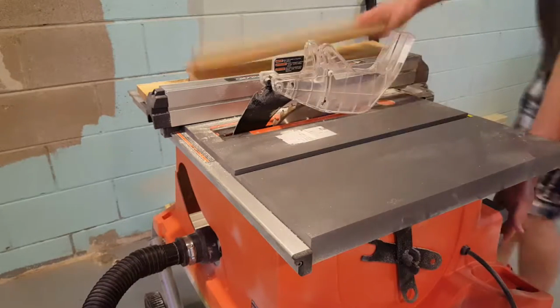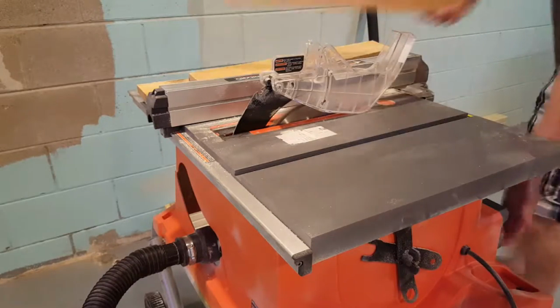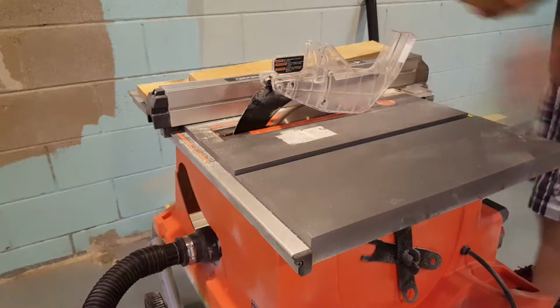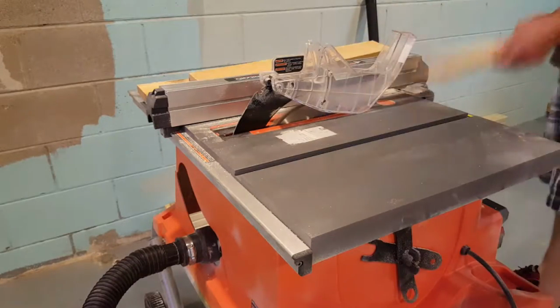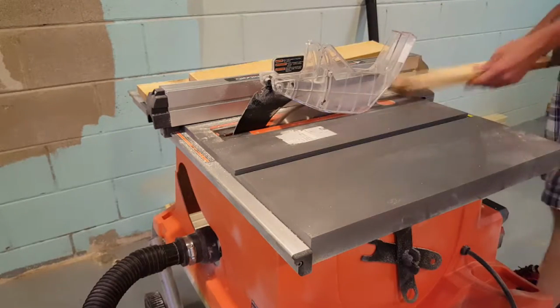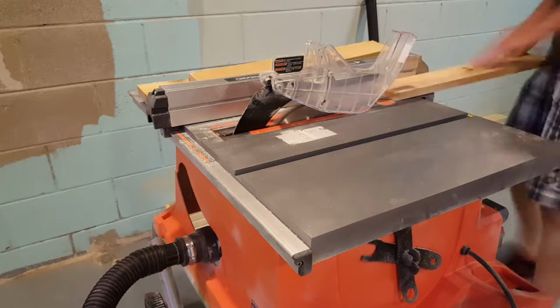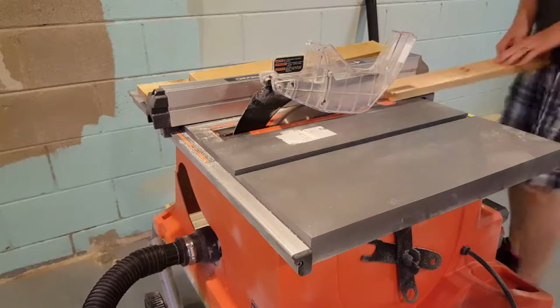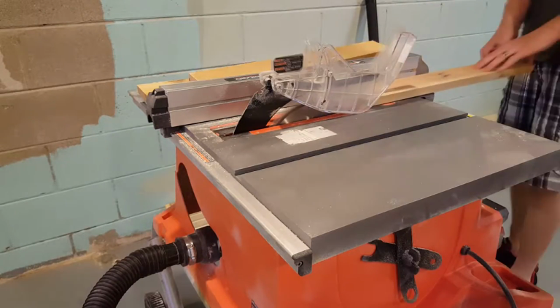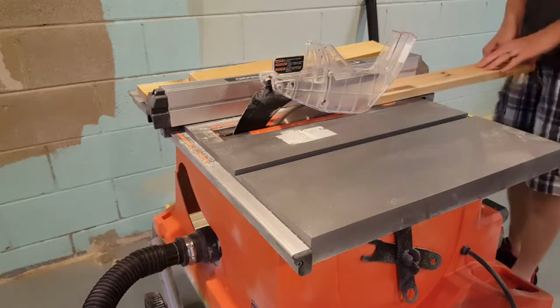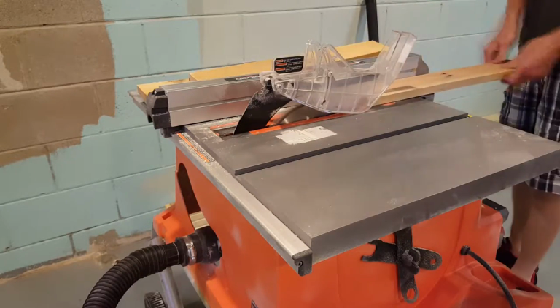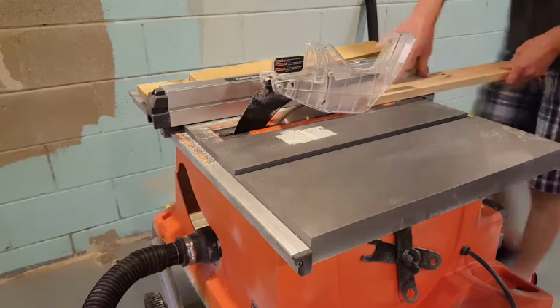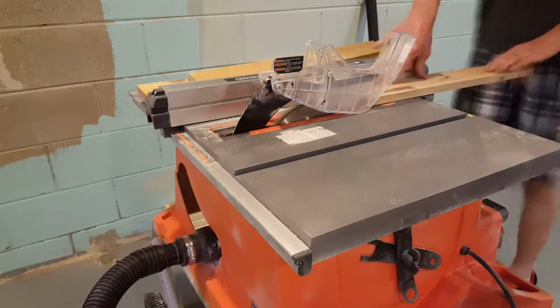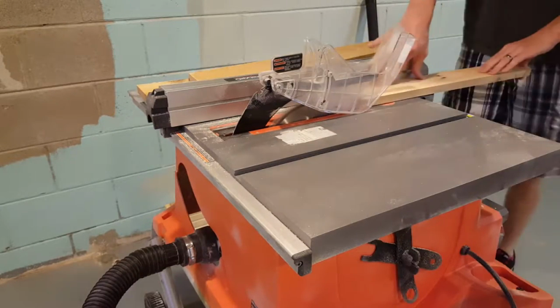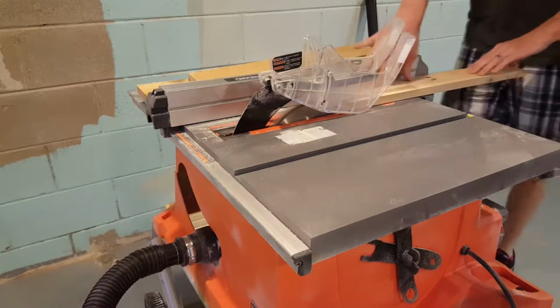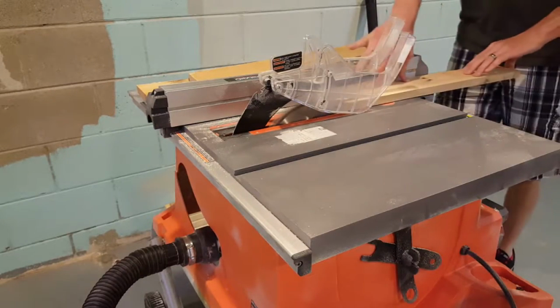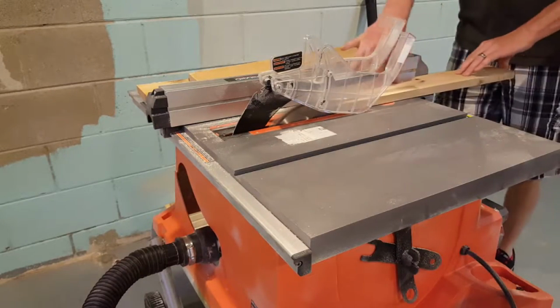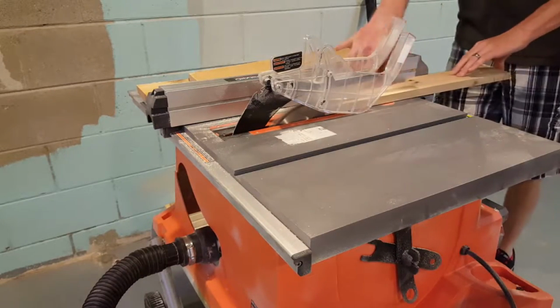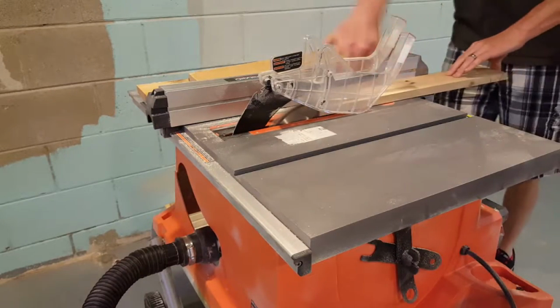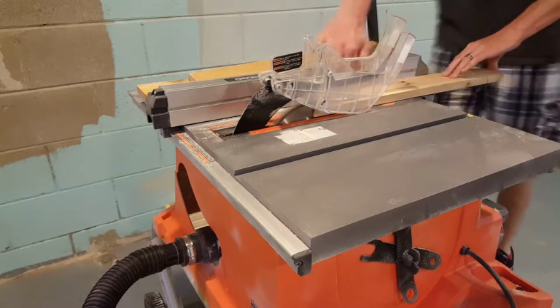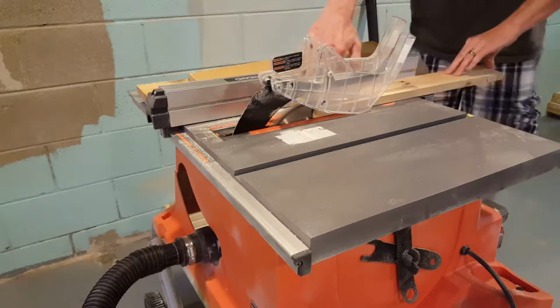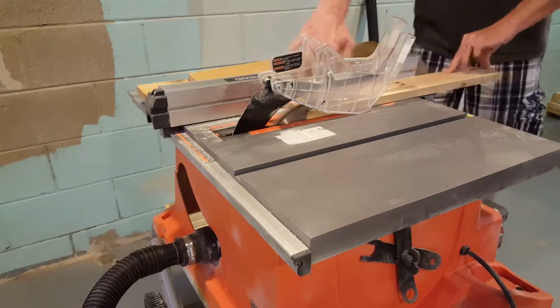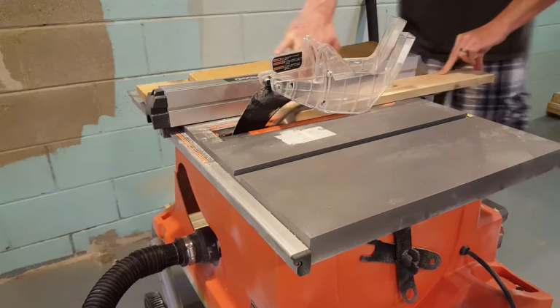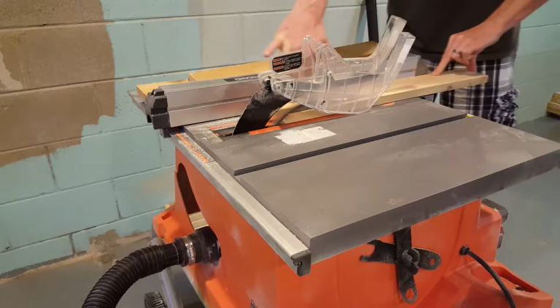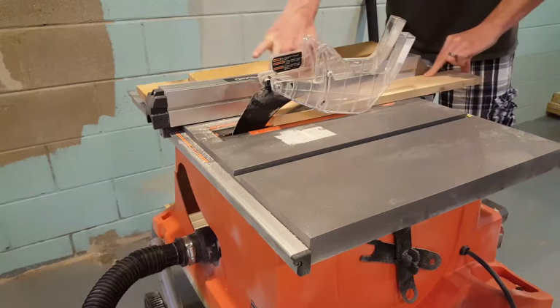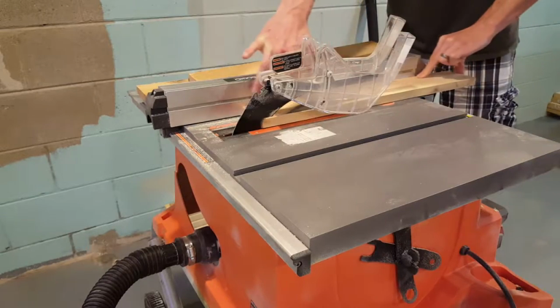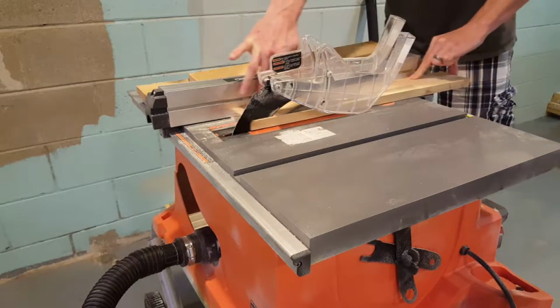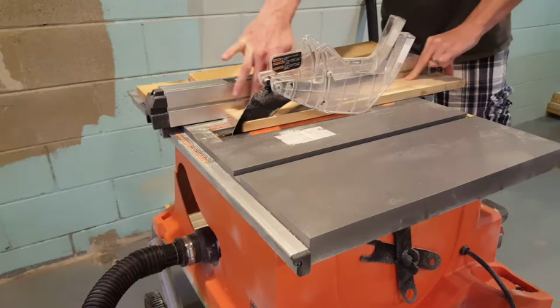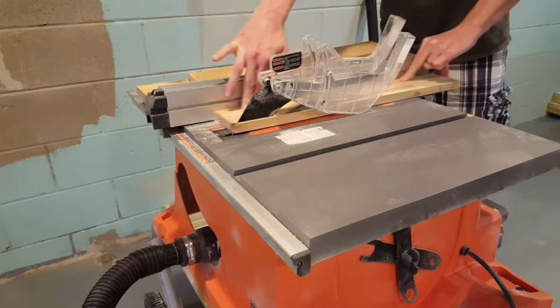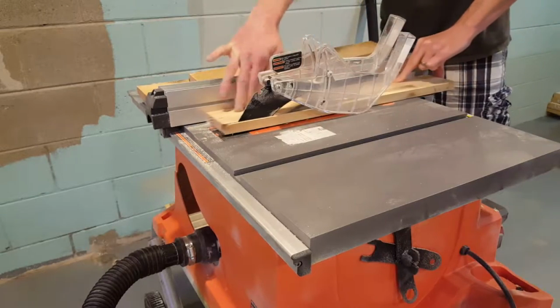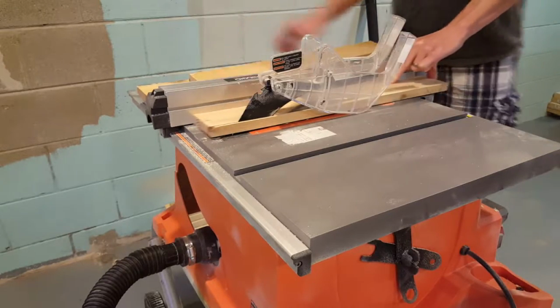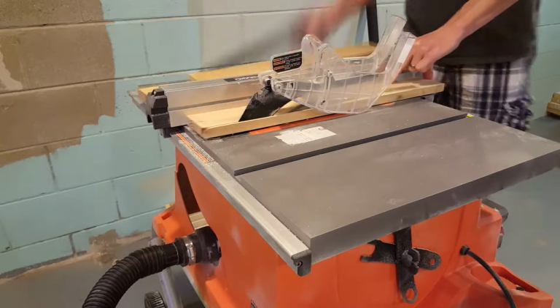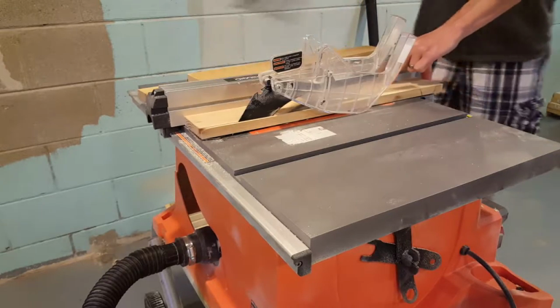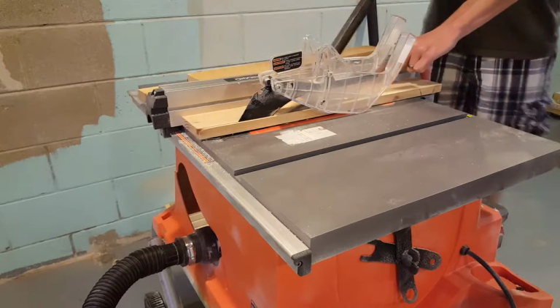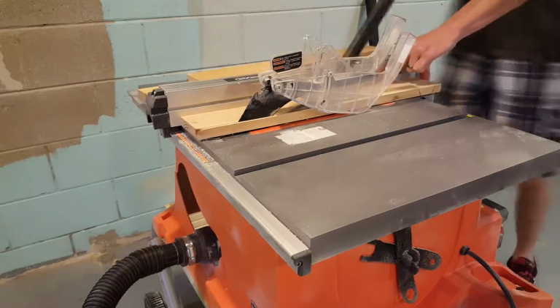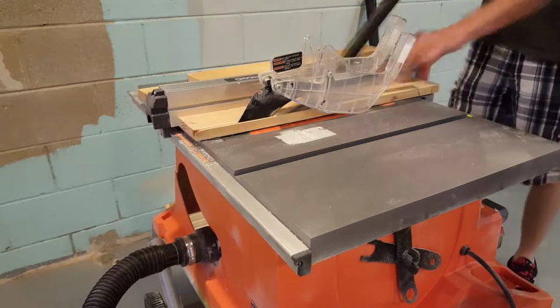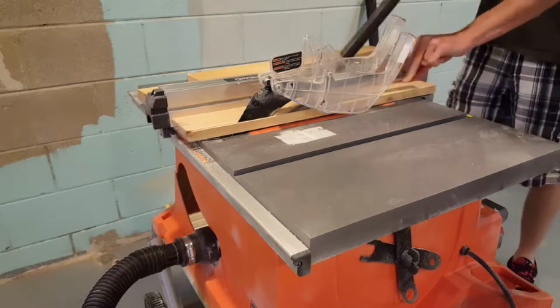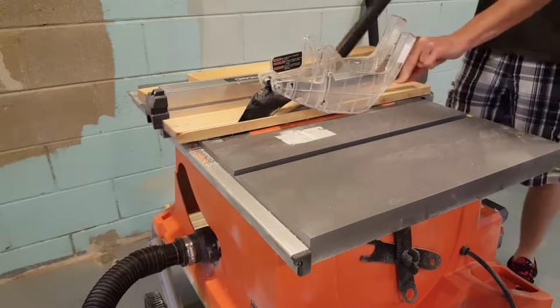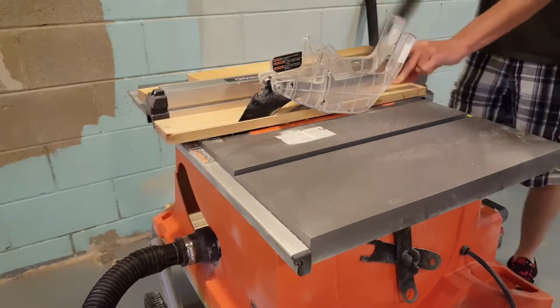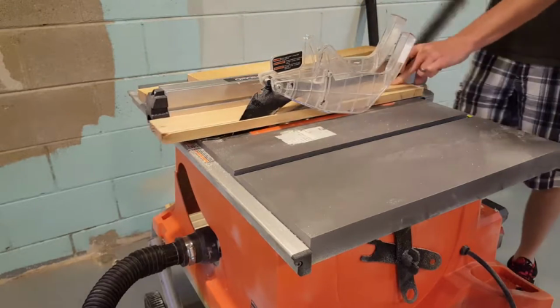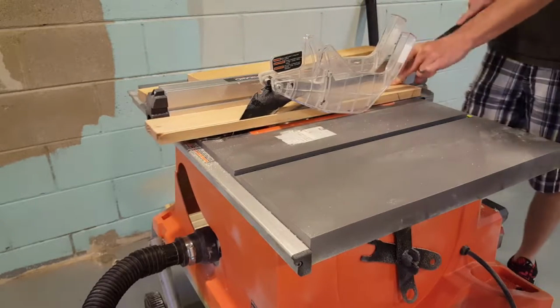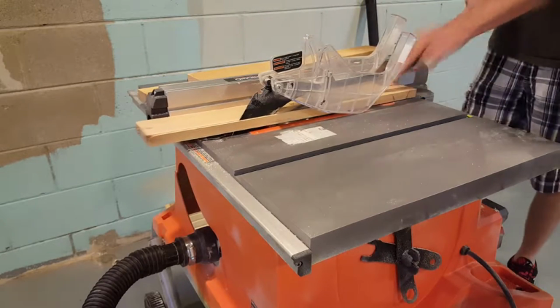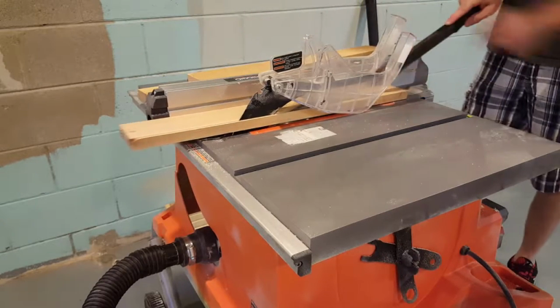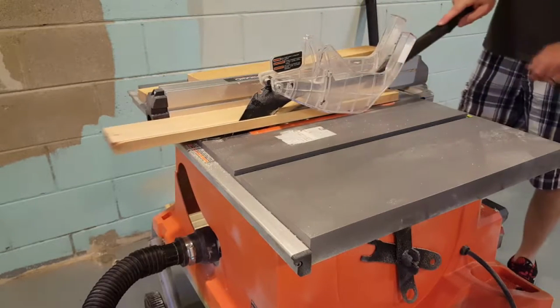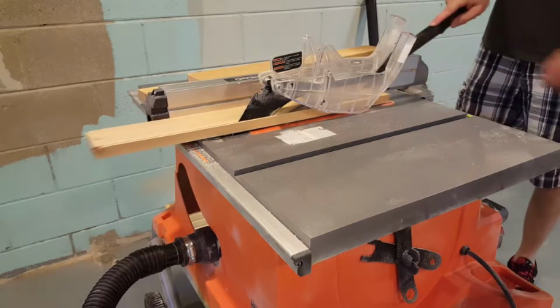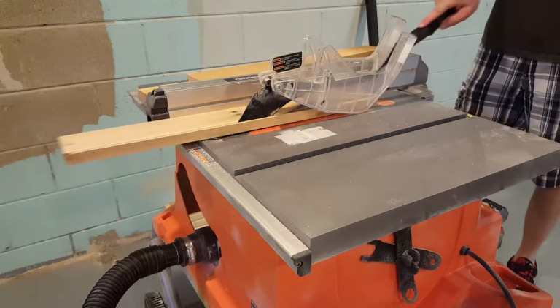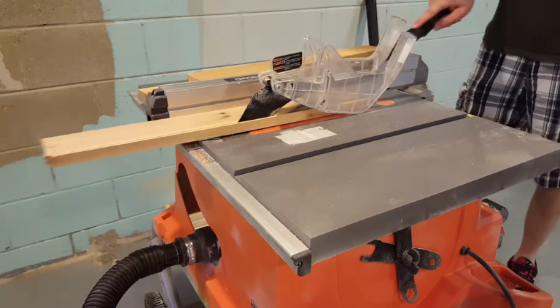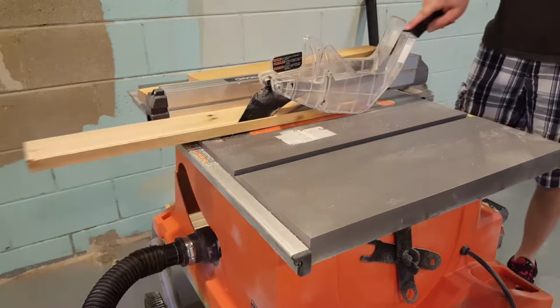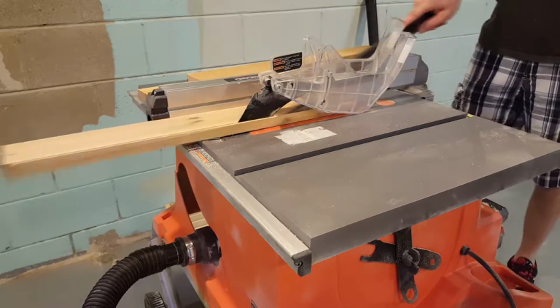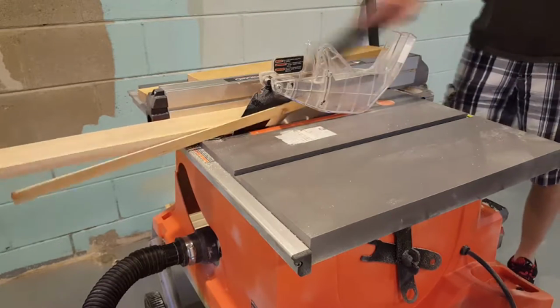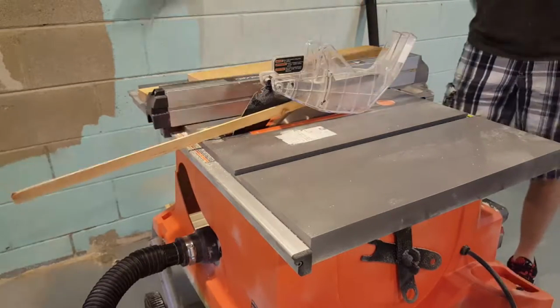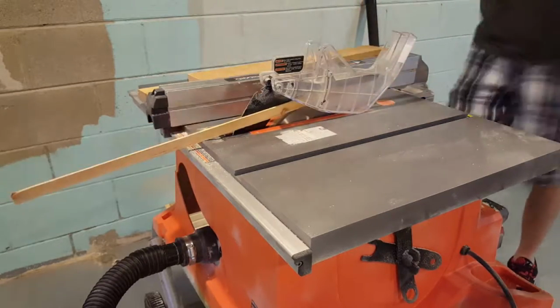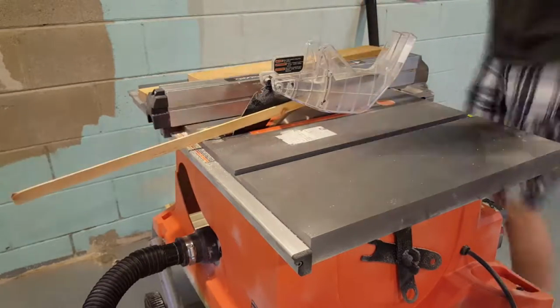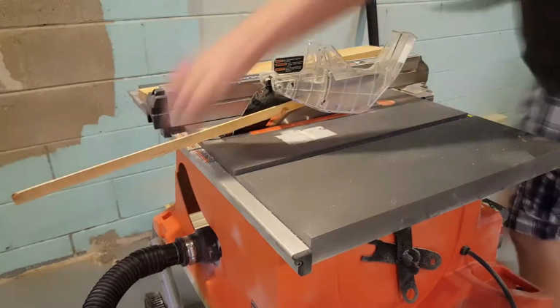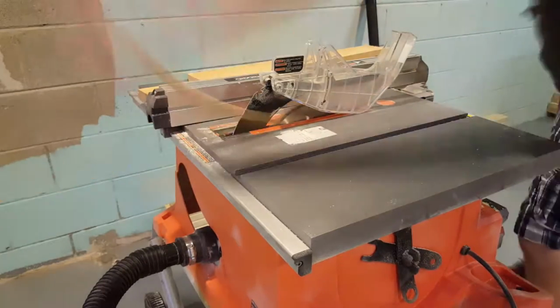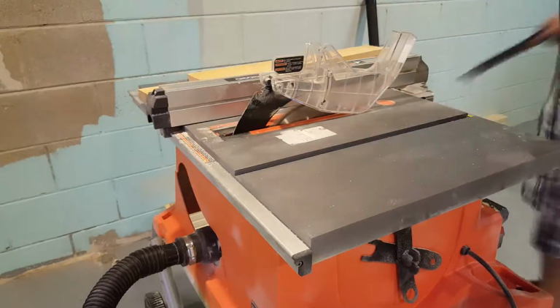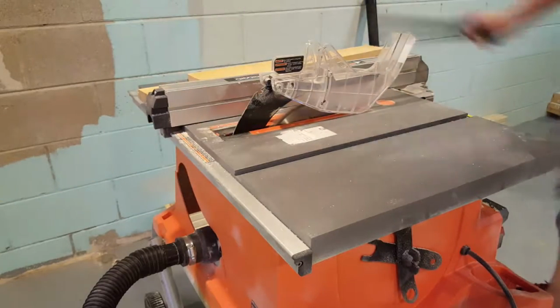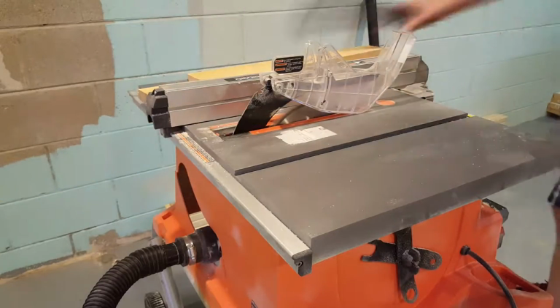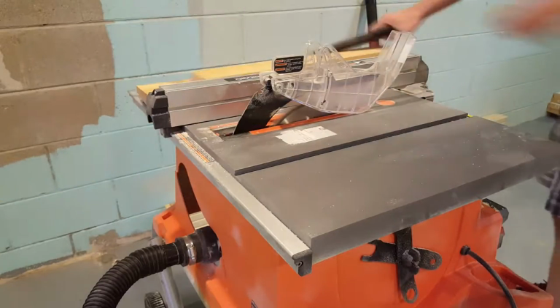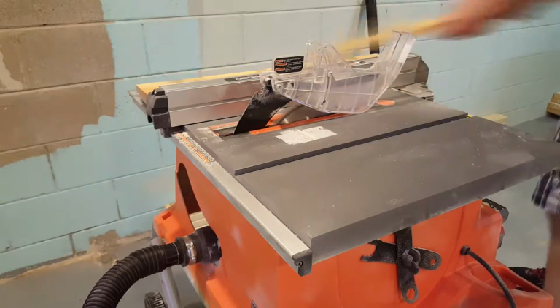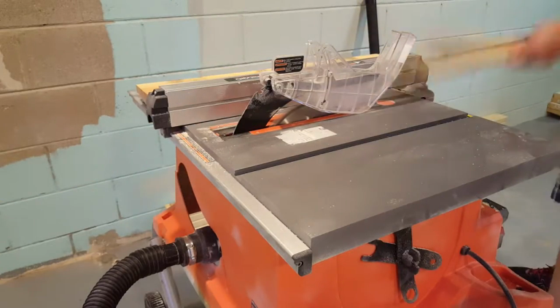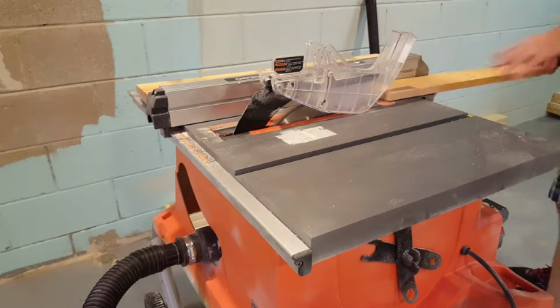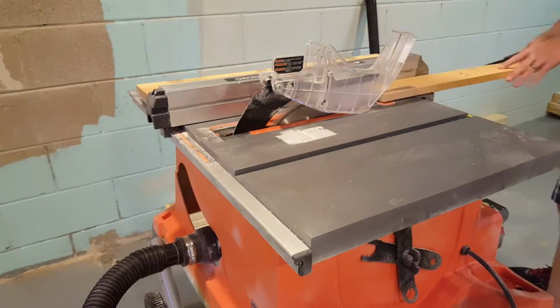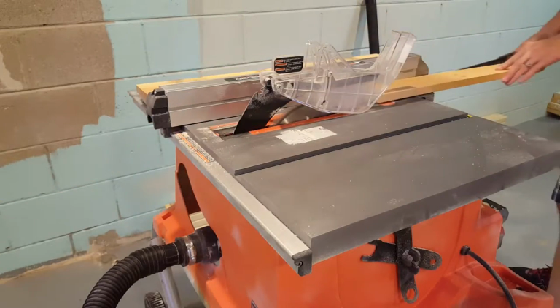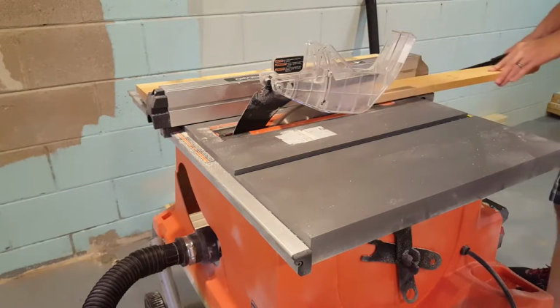Next I'm going to cut each board to 3 inches wide. Pallet boards are usually different lengths, so this will make everything even.